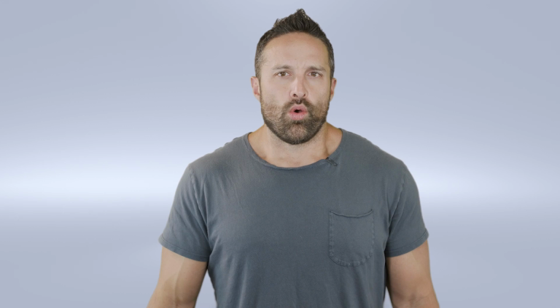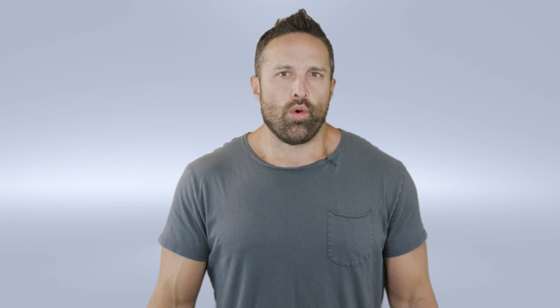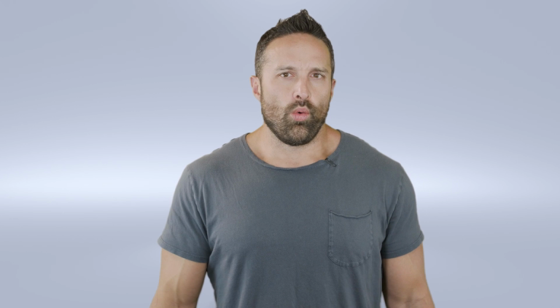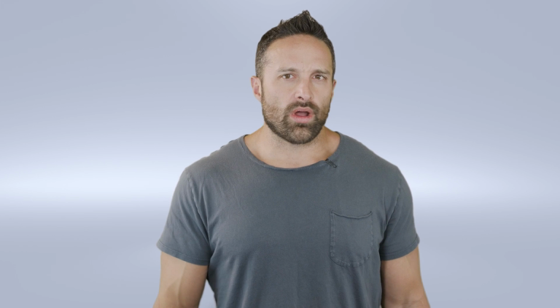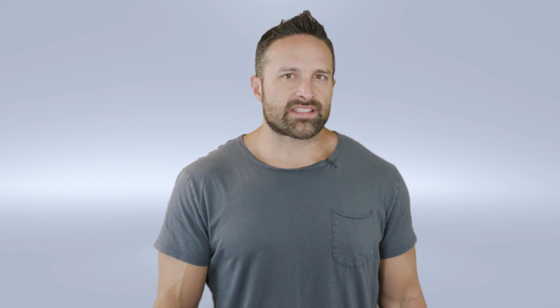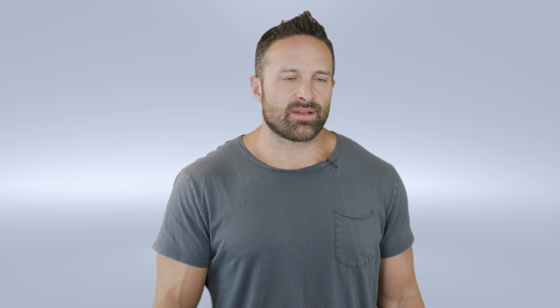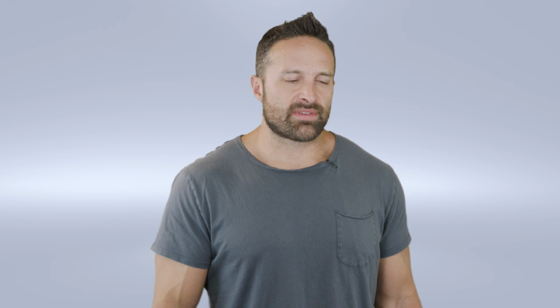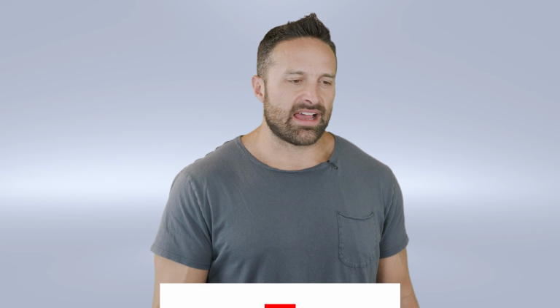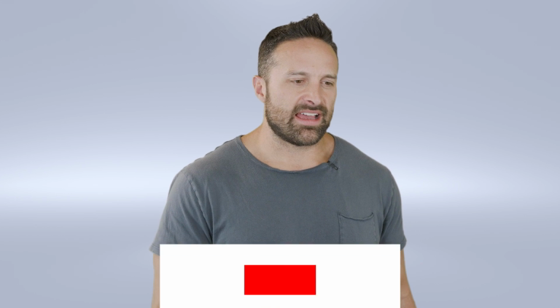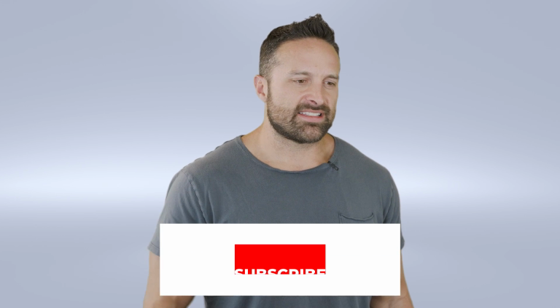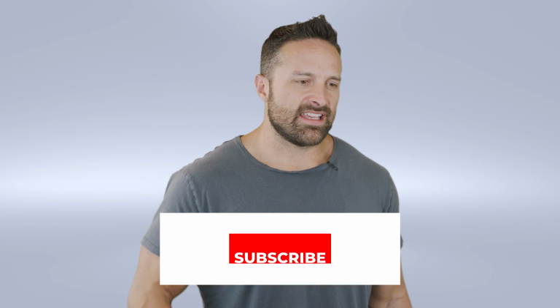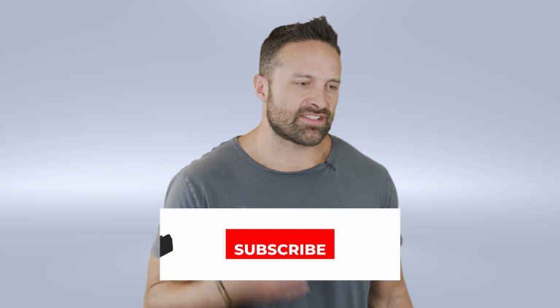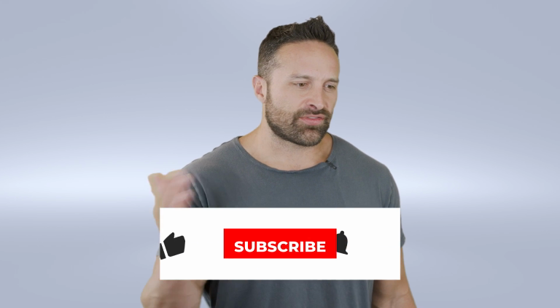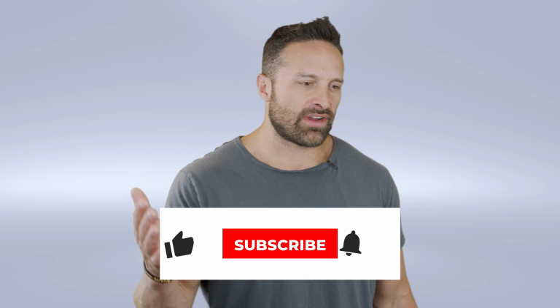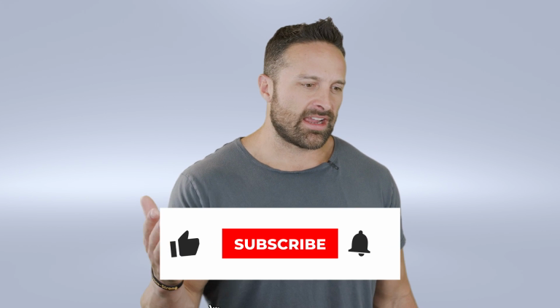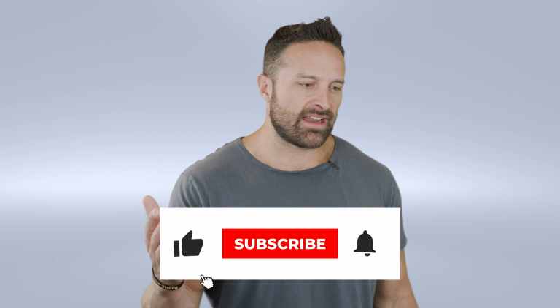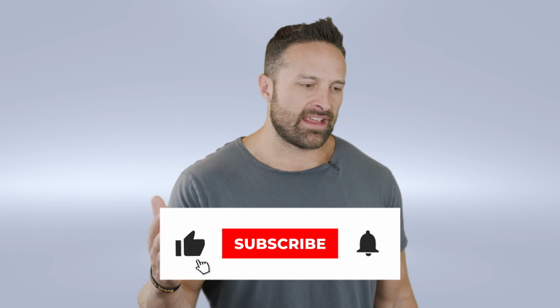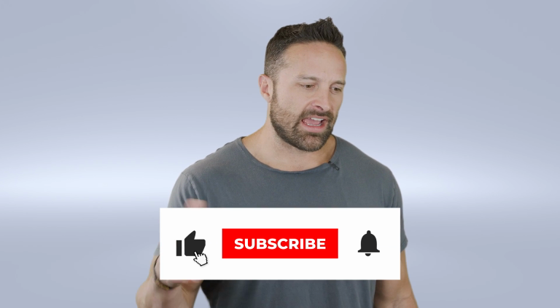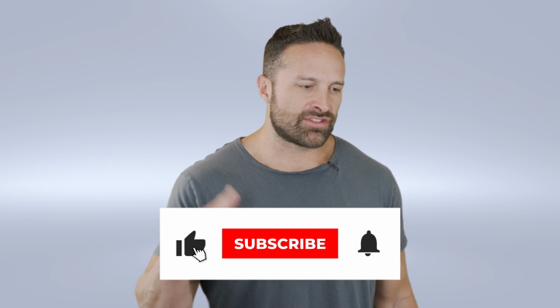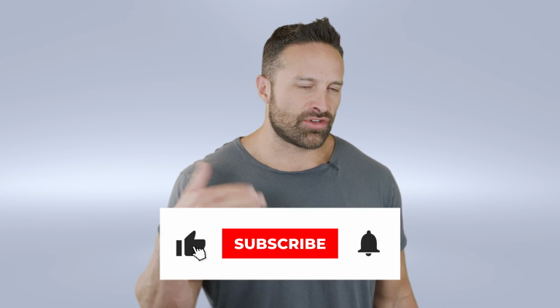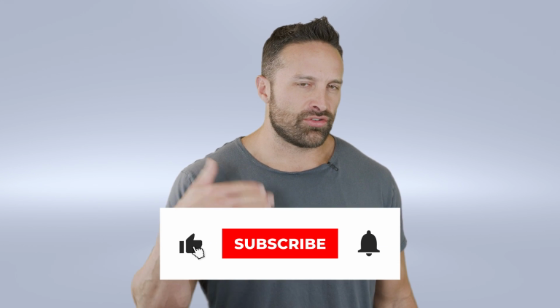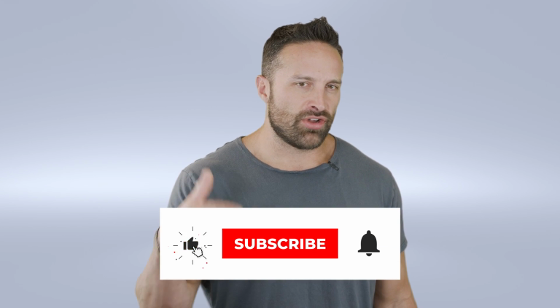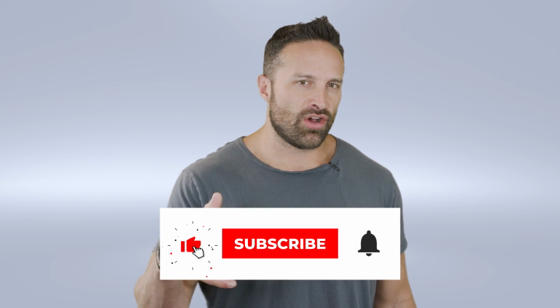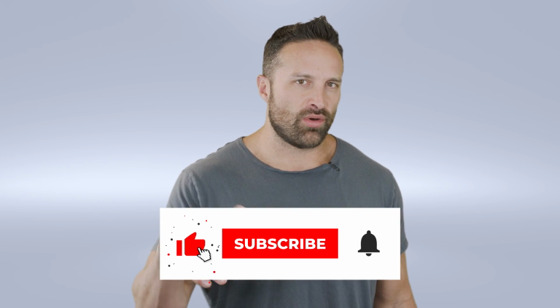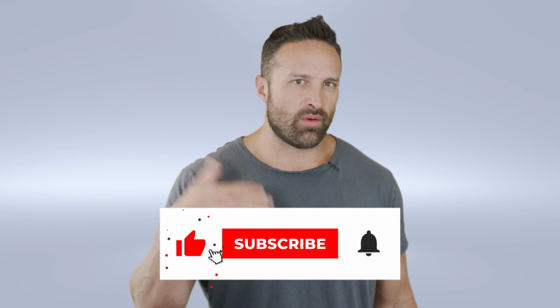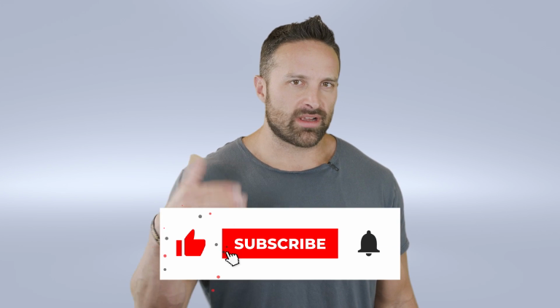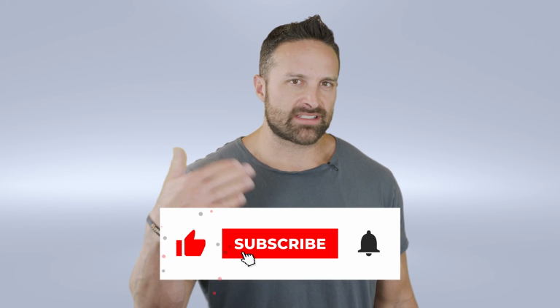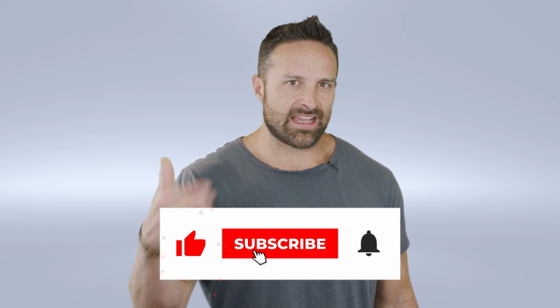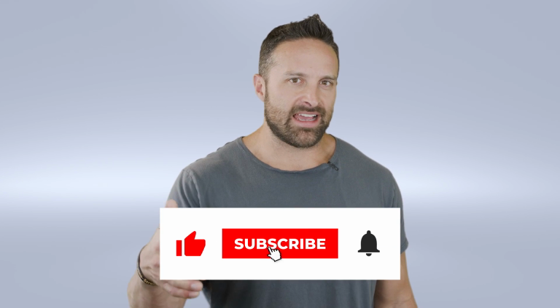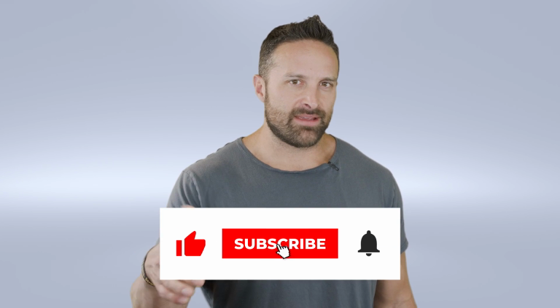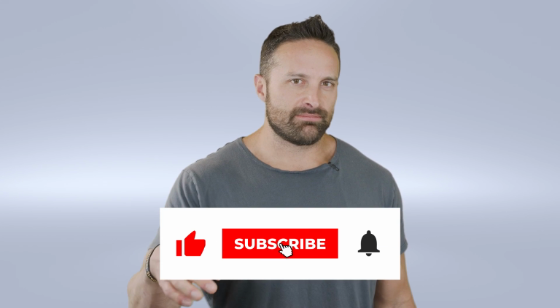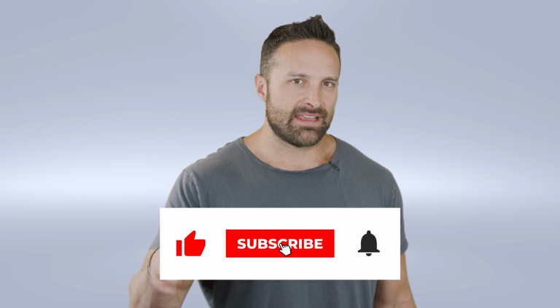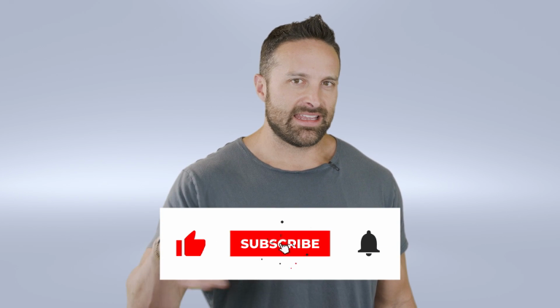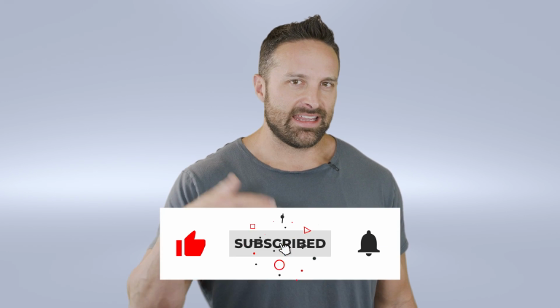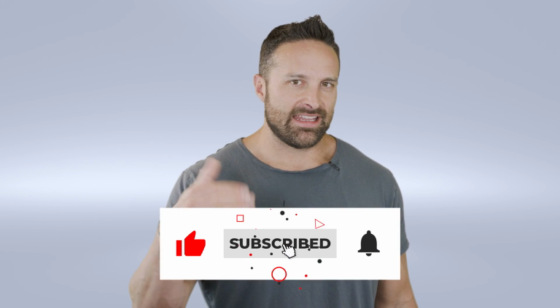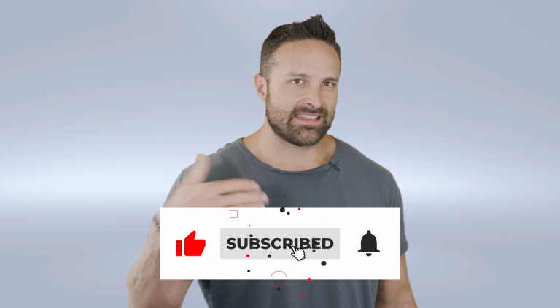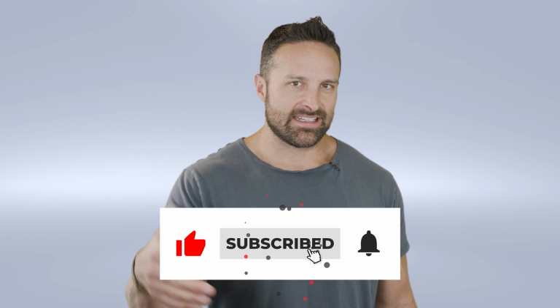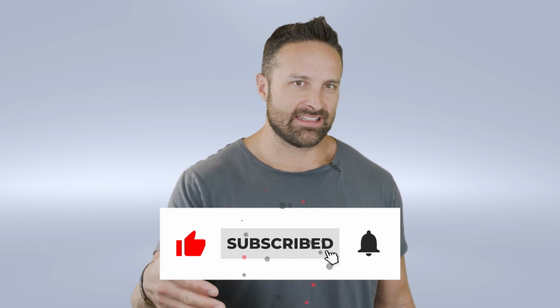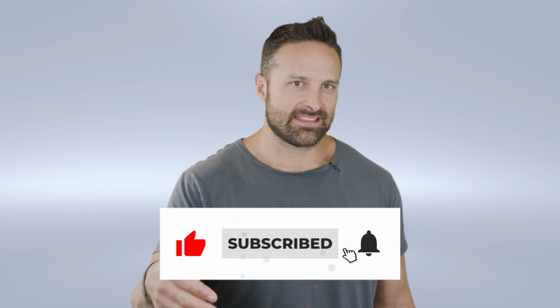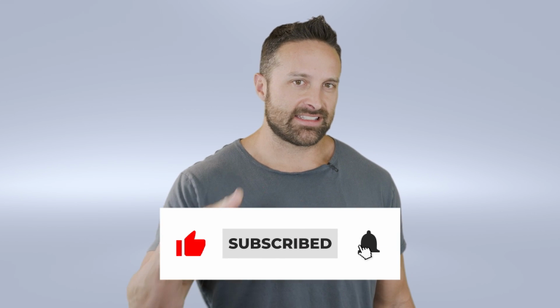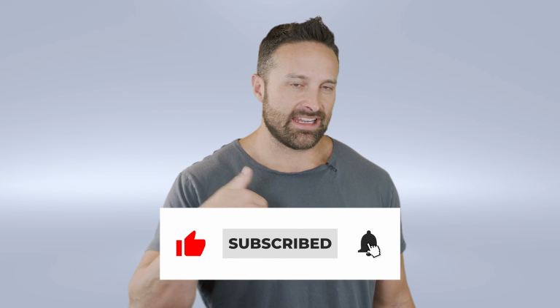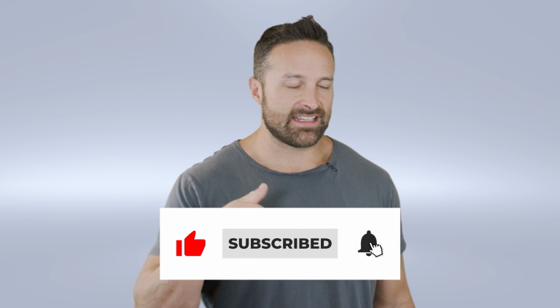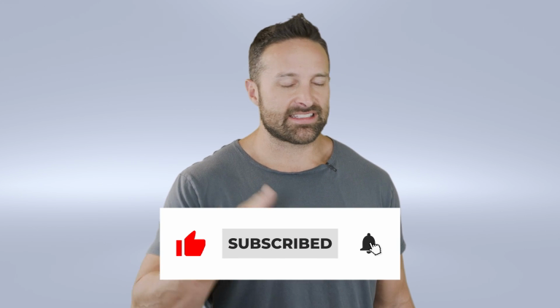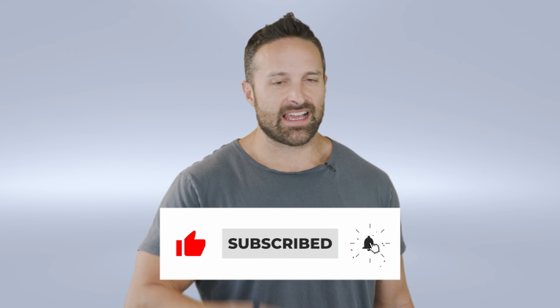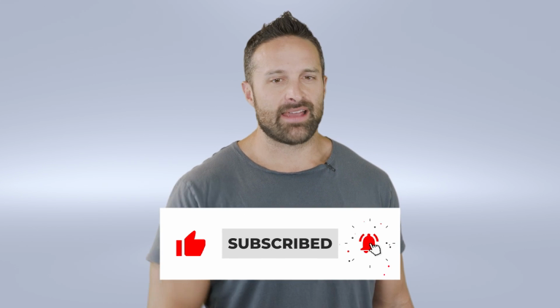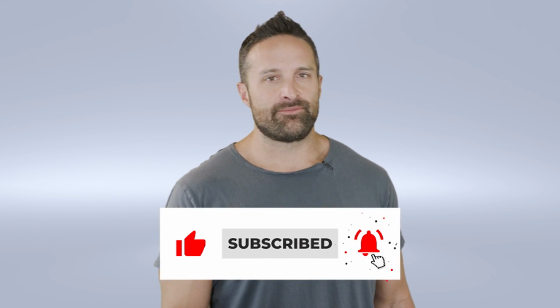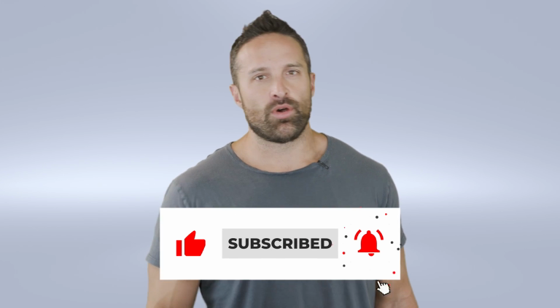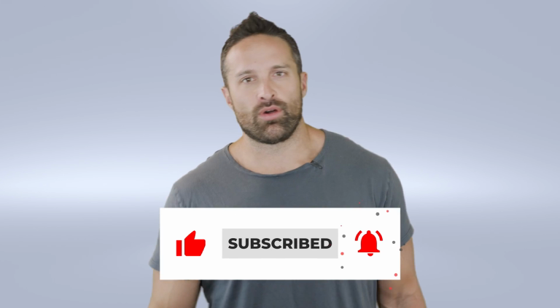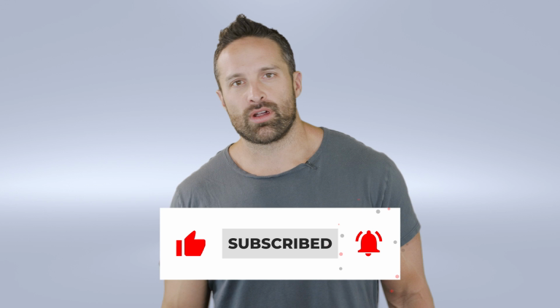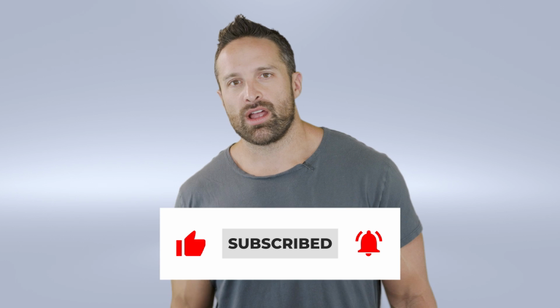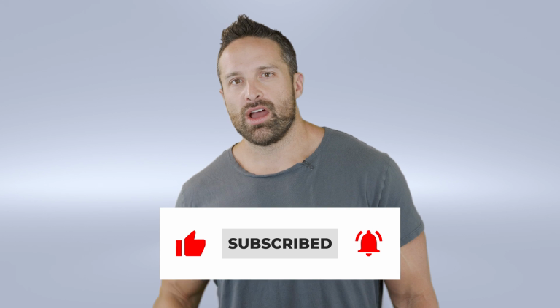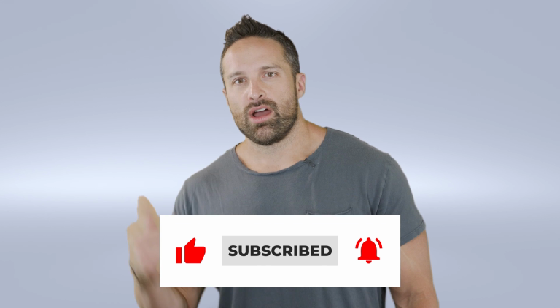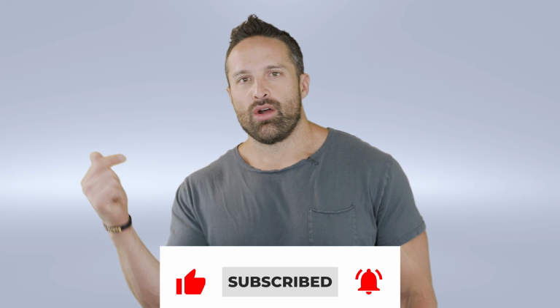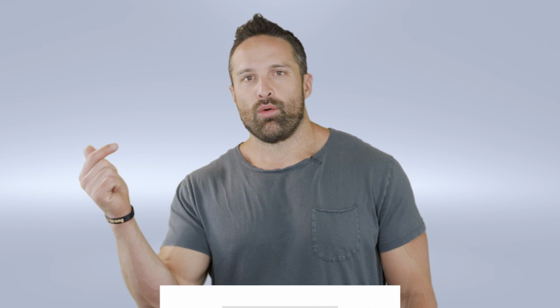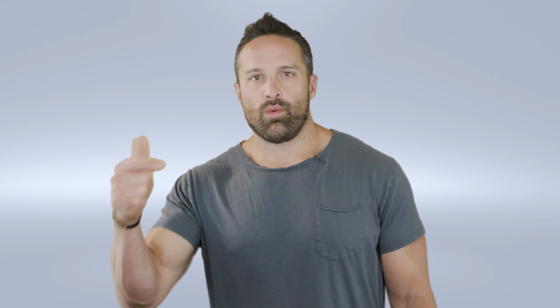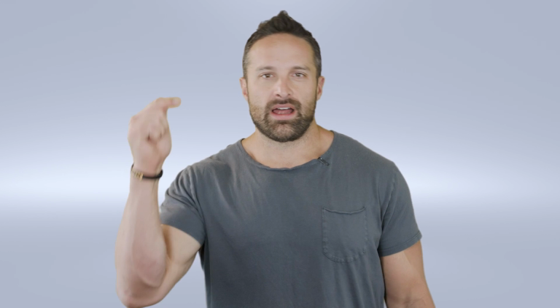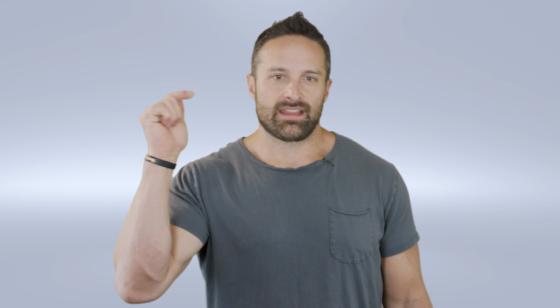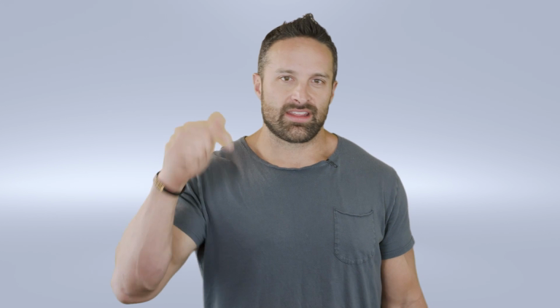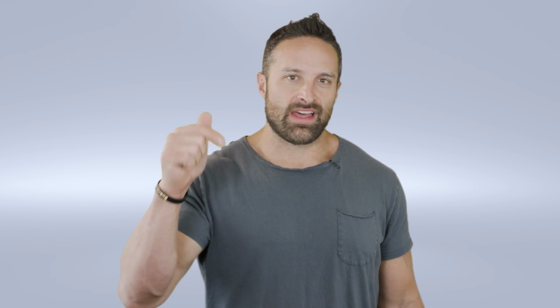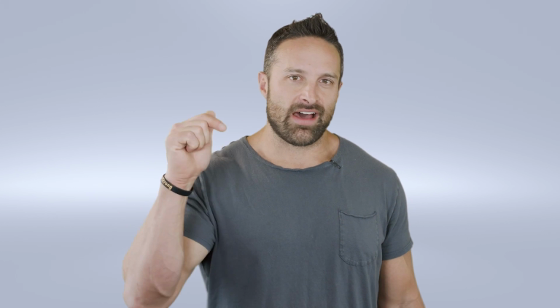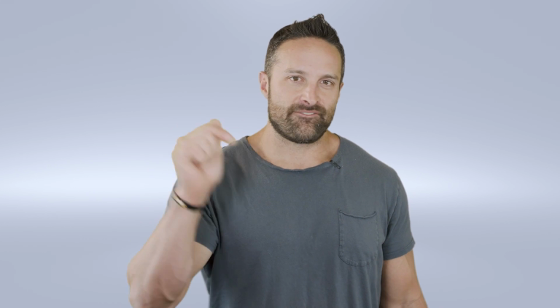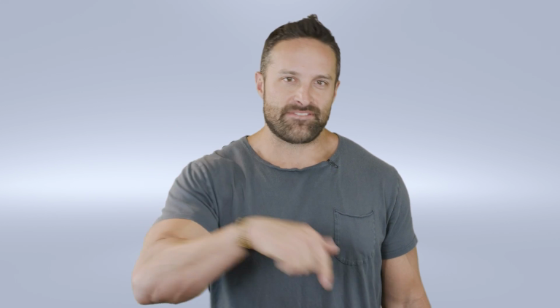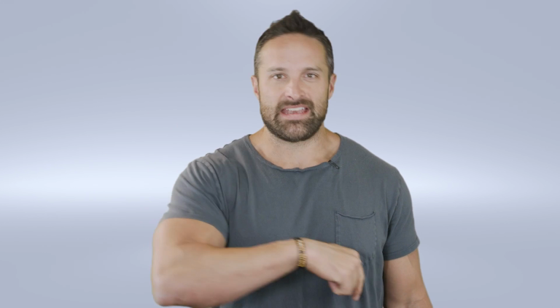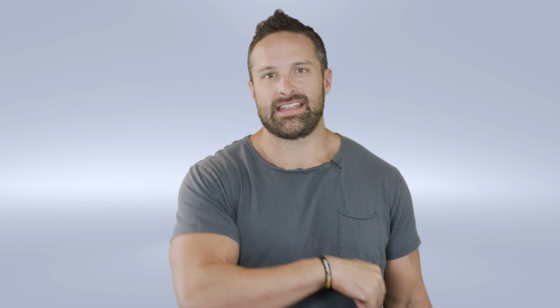What's up guys? It's Friday and so you know what time it is — it is time for What The Fitness.